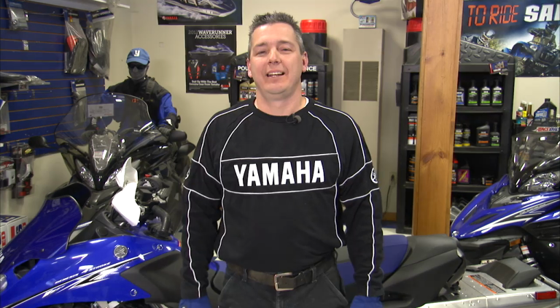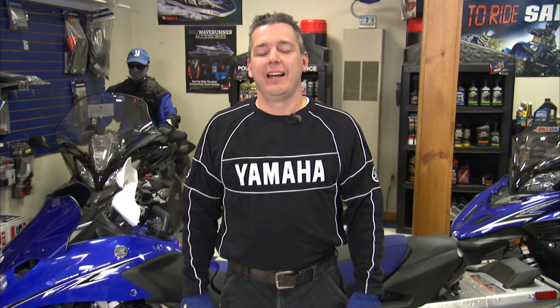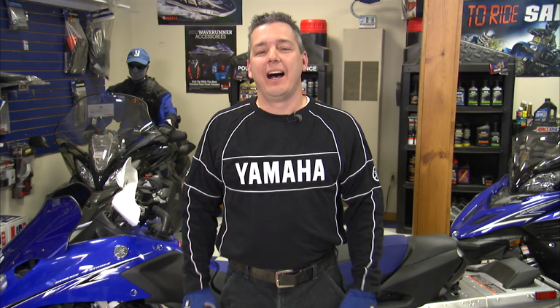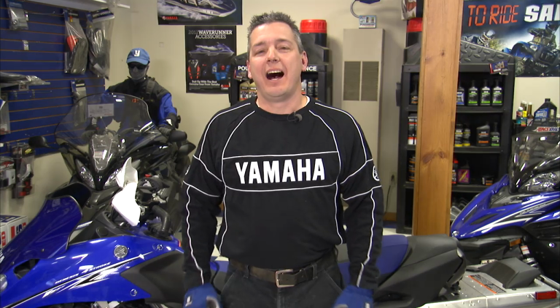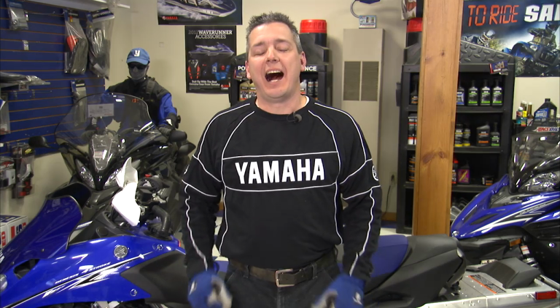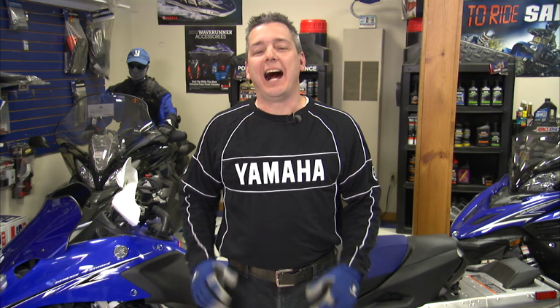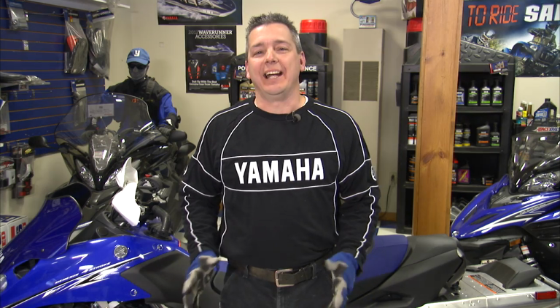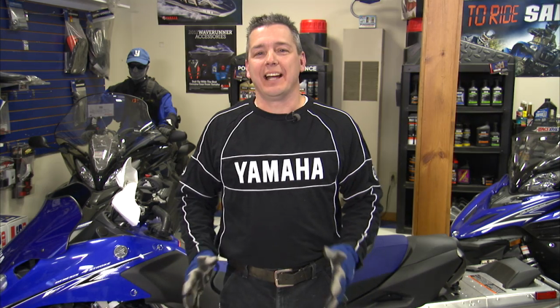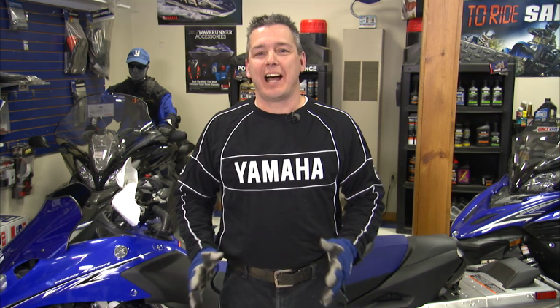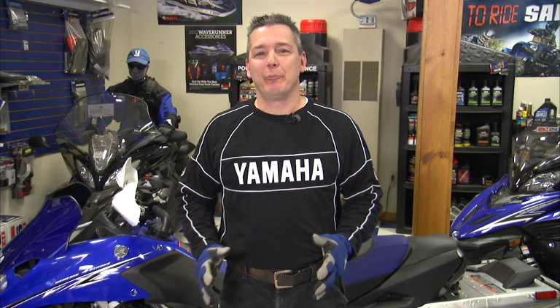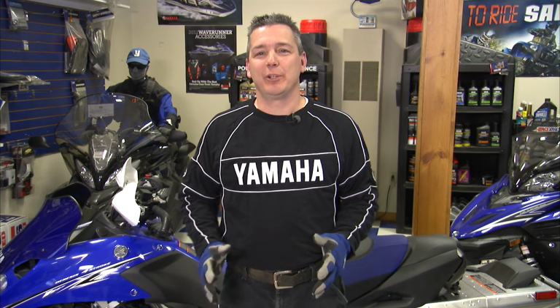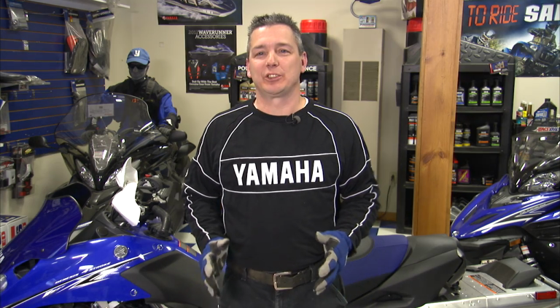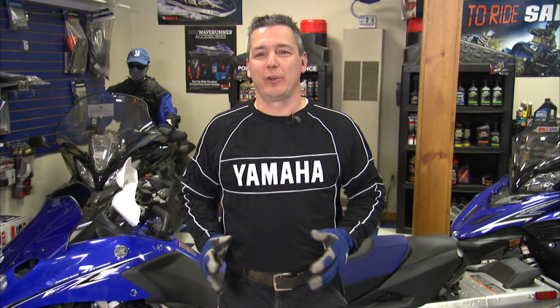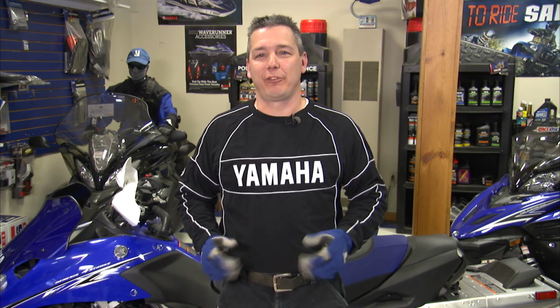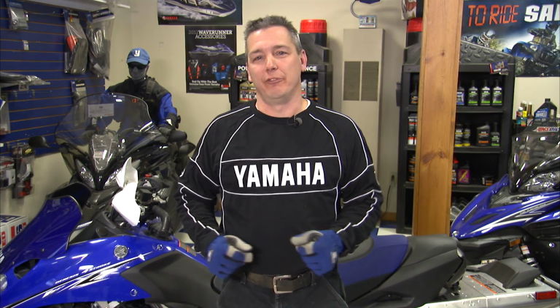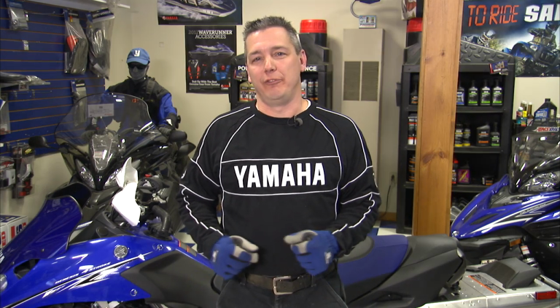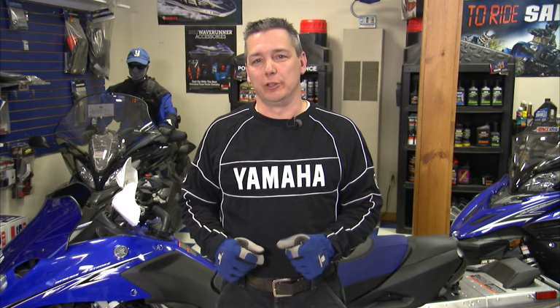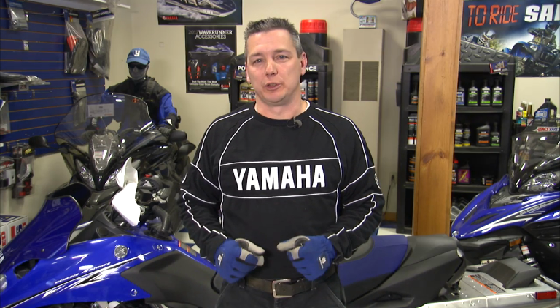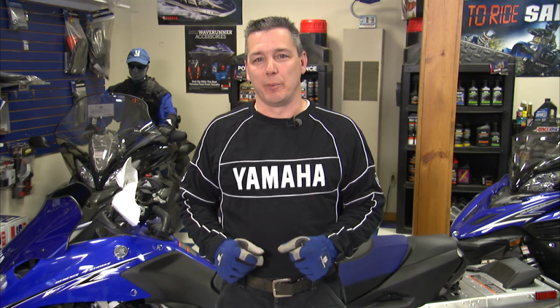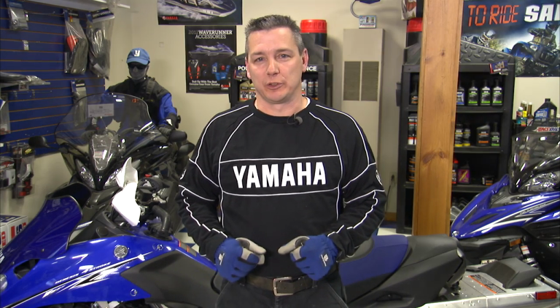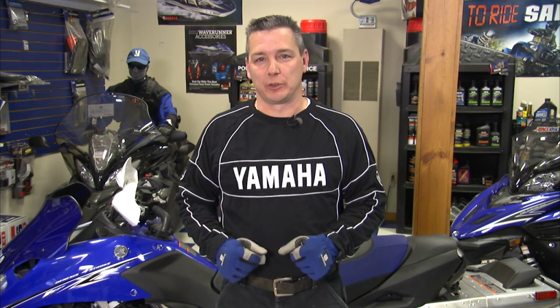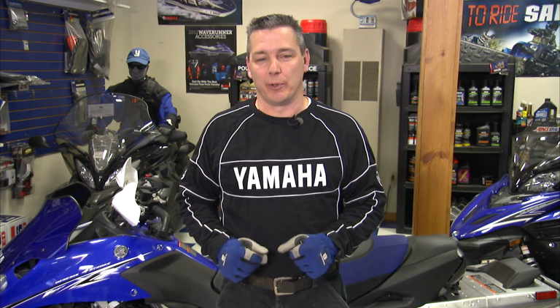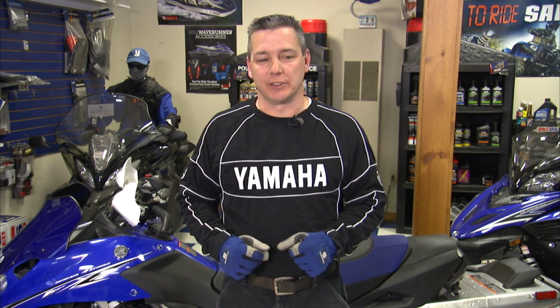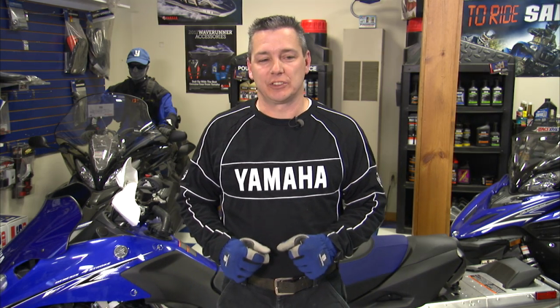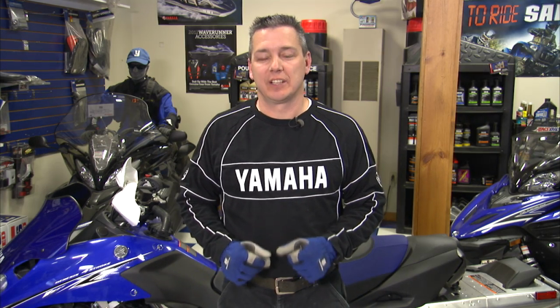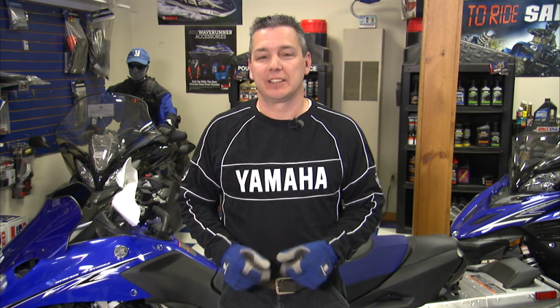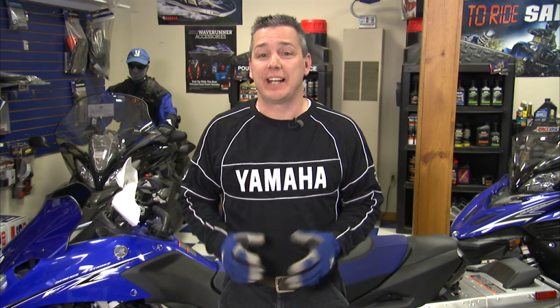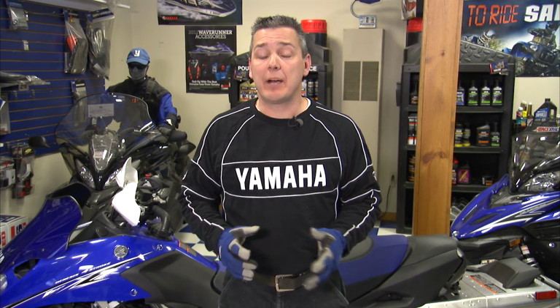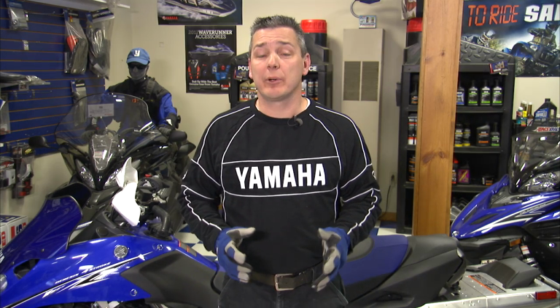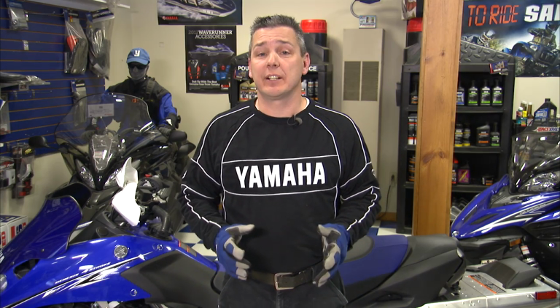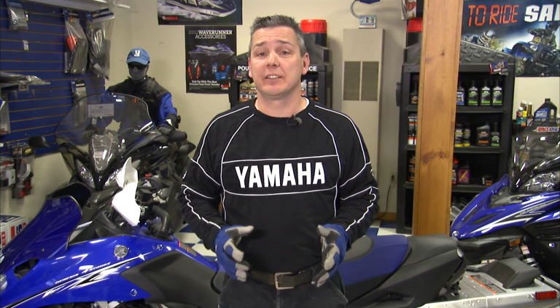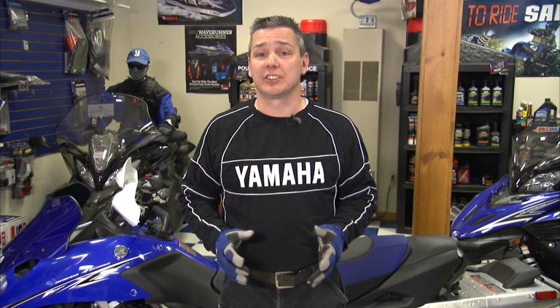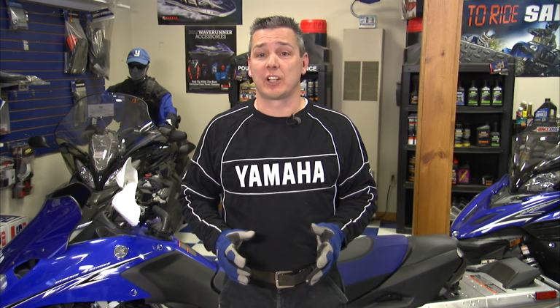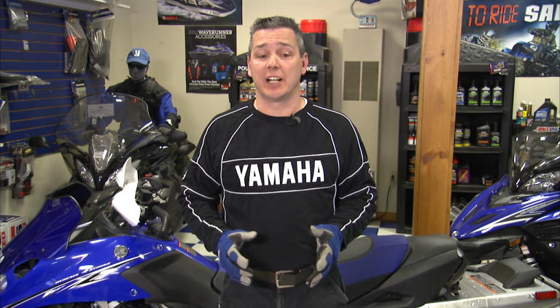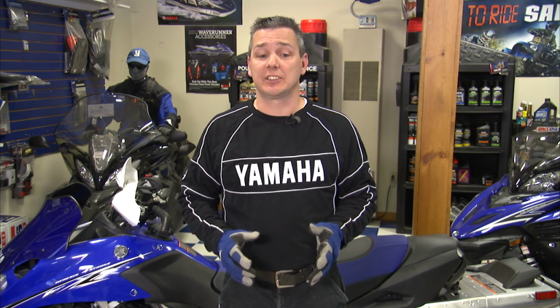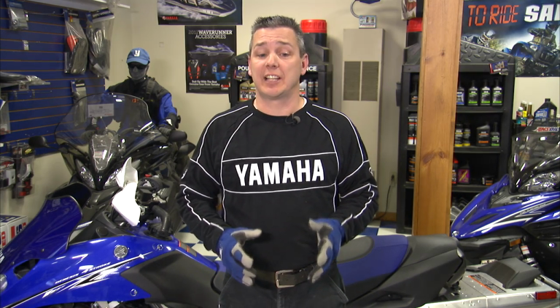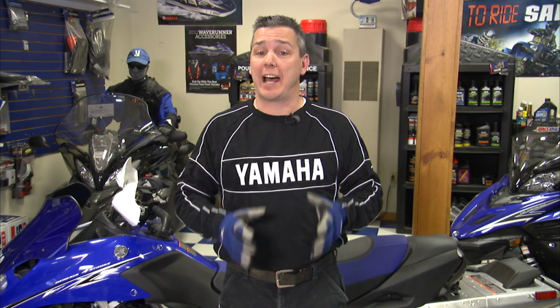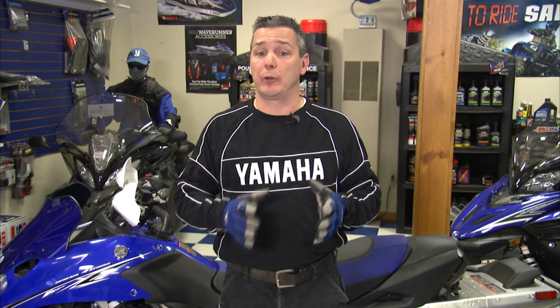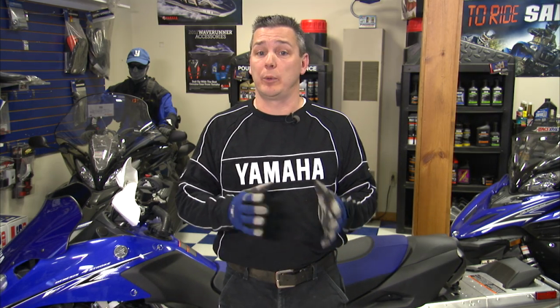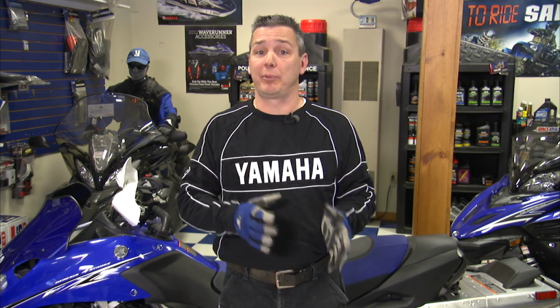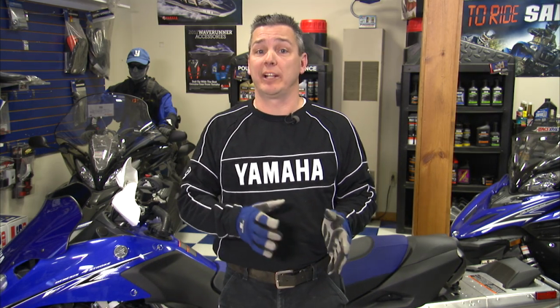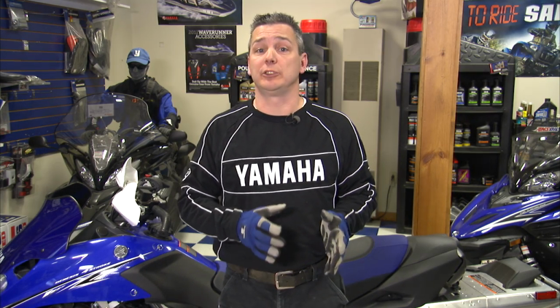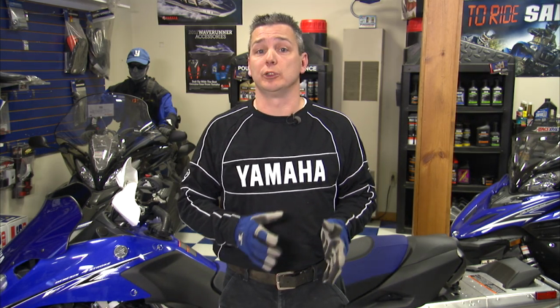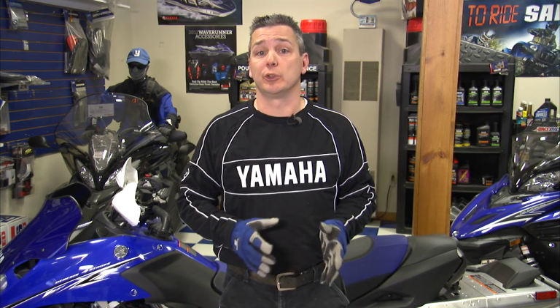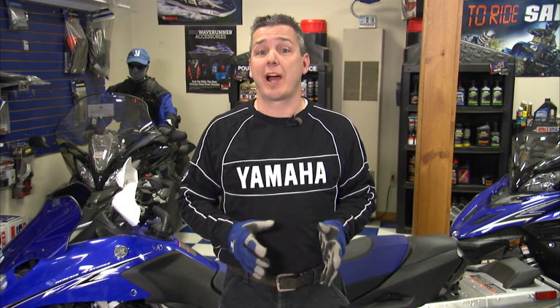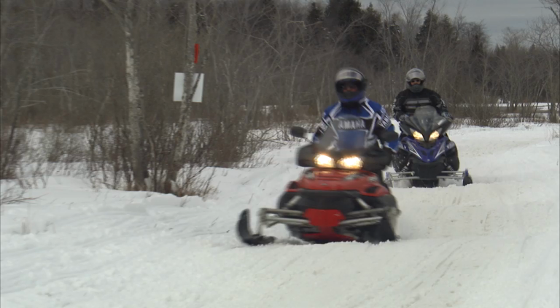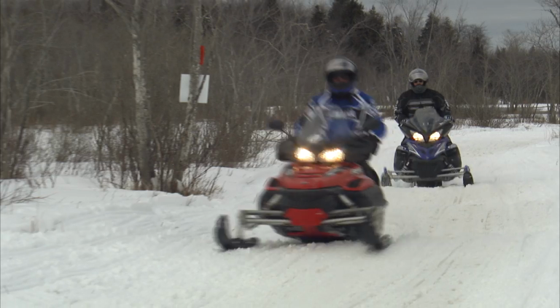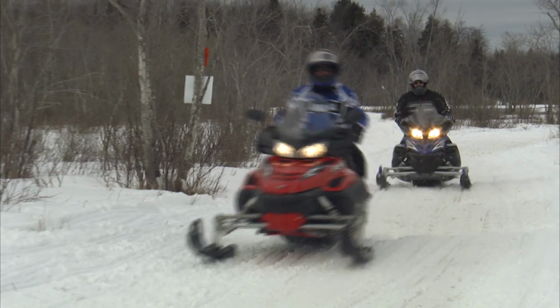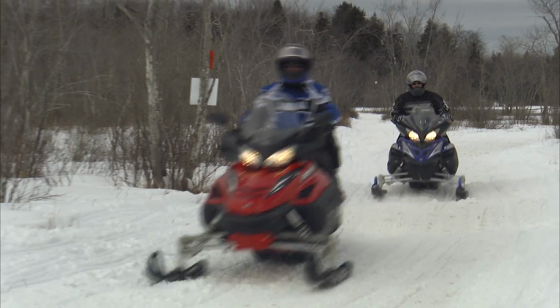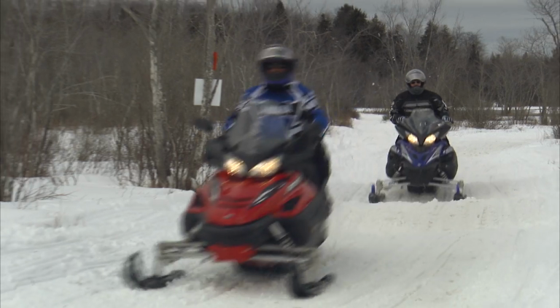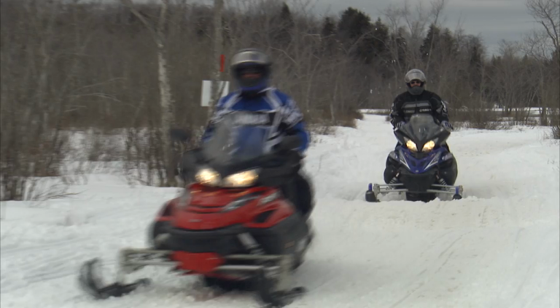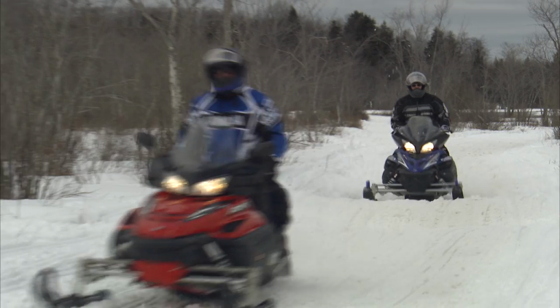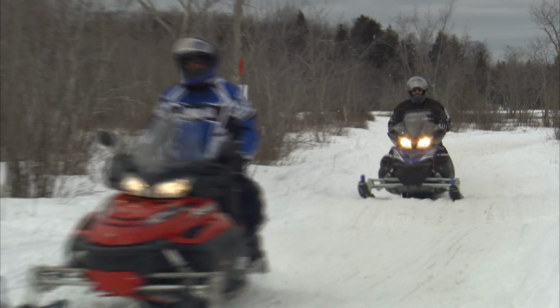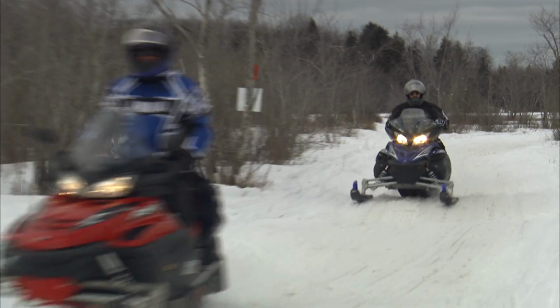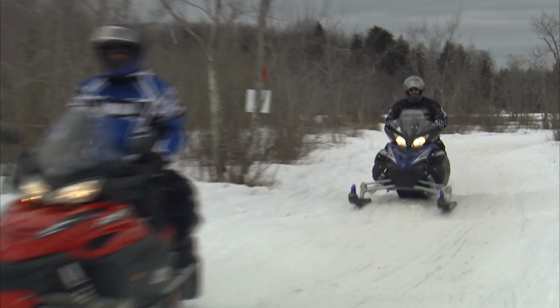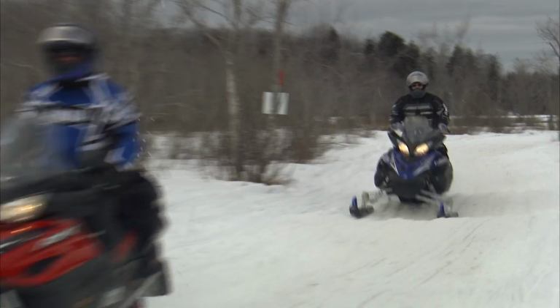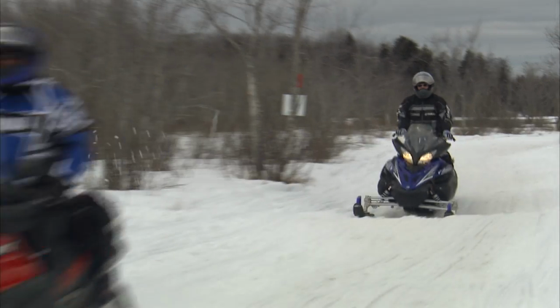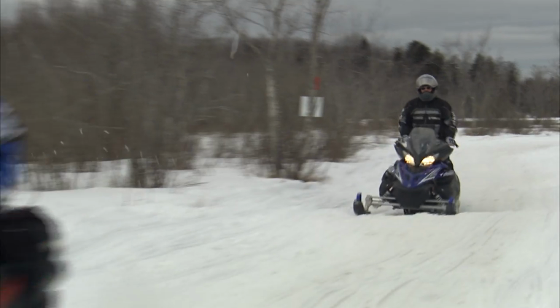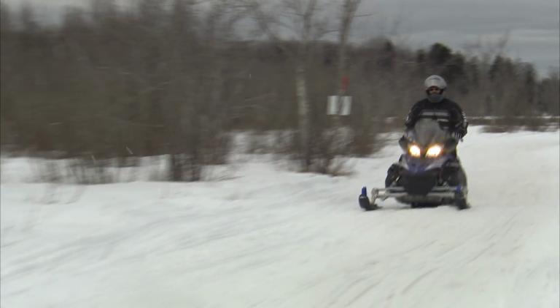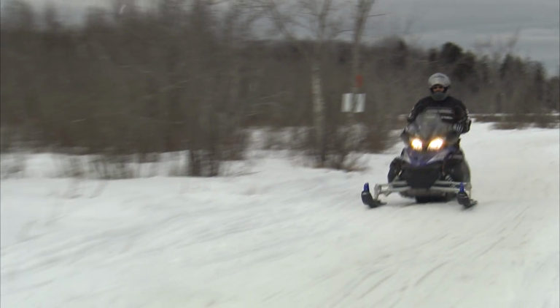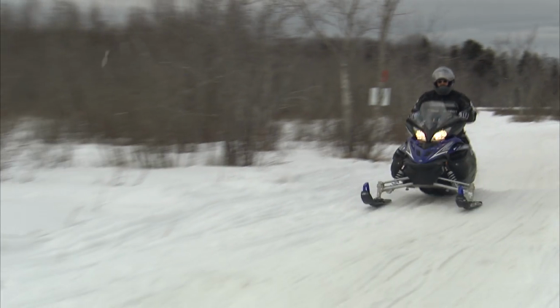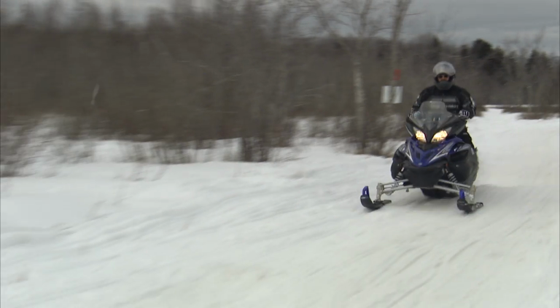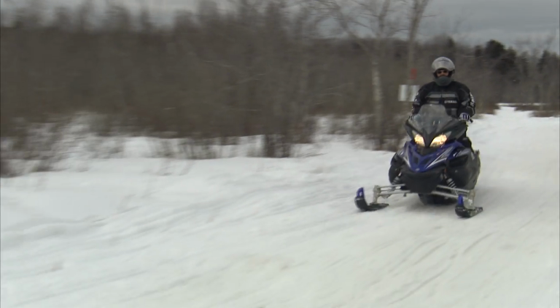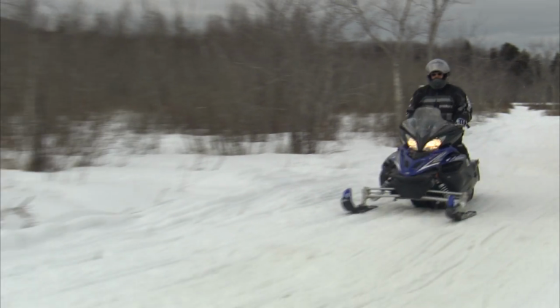Hi, I'm Rick Swift from Village Motorsports. Today we're going to discuss how to replace your drive belt out on the trail after it breaks.